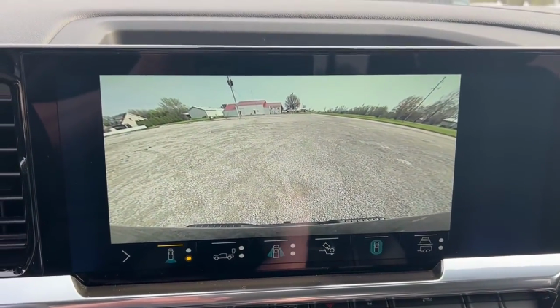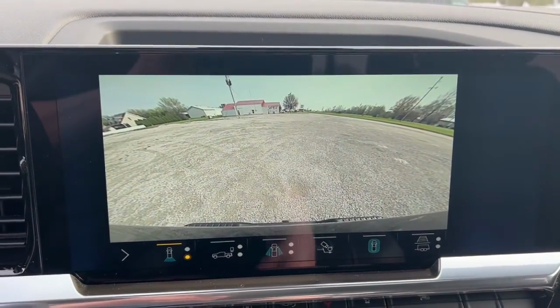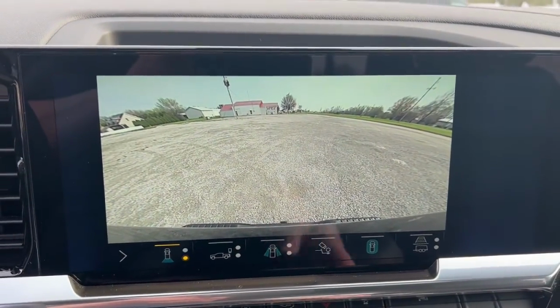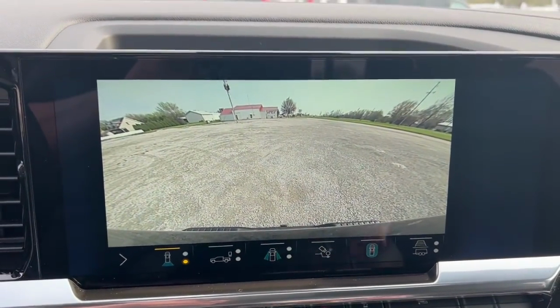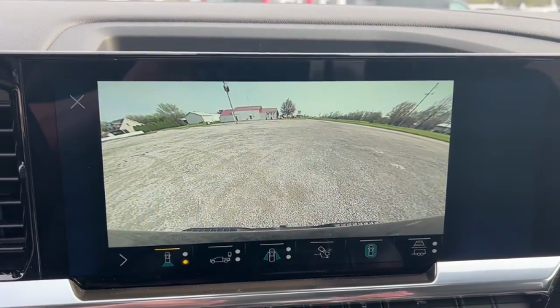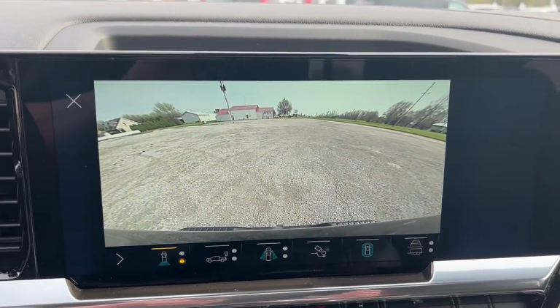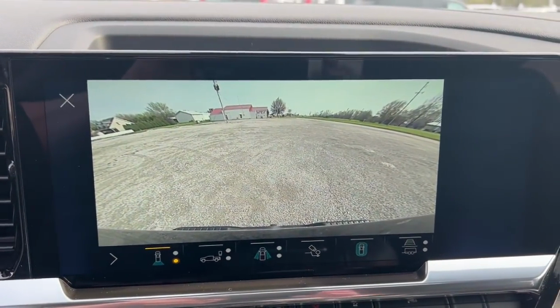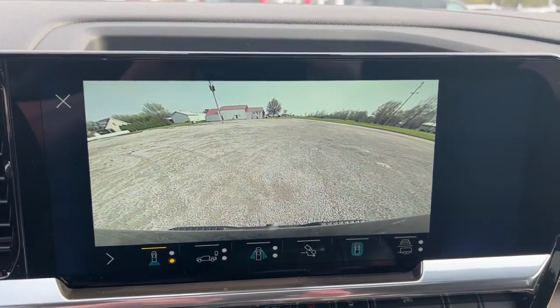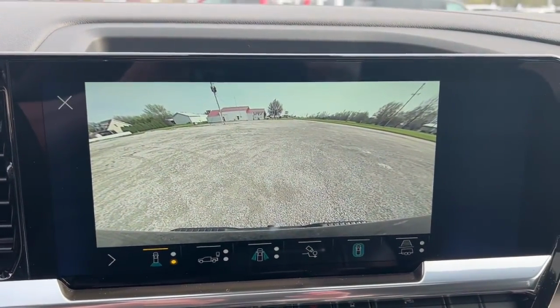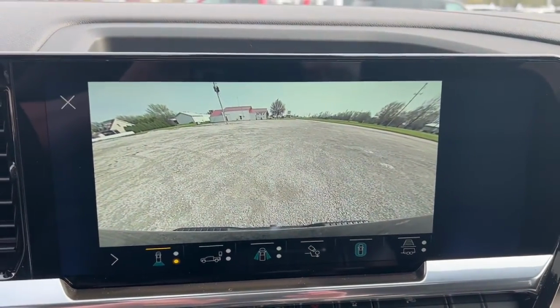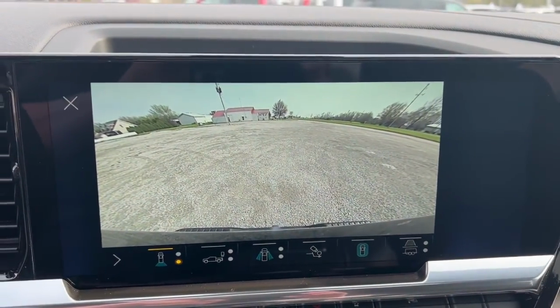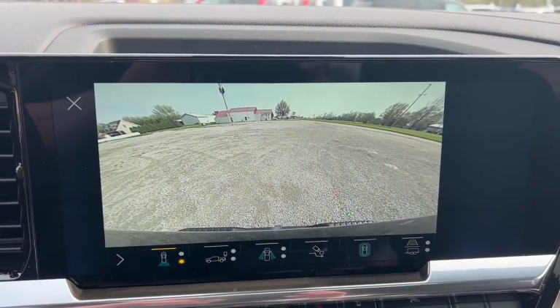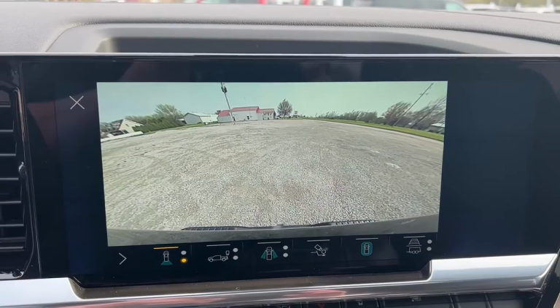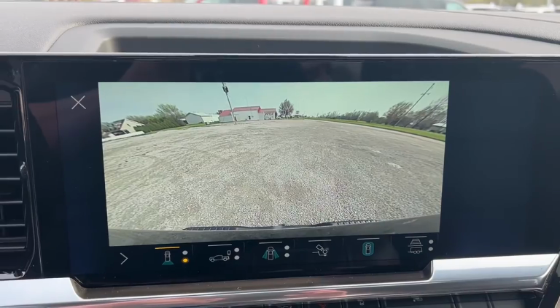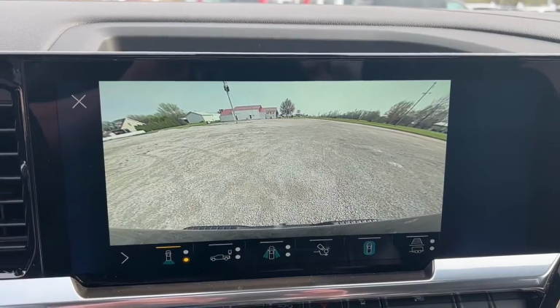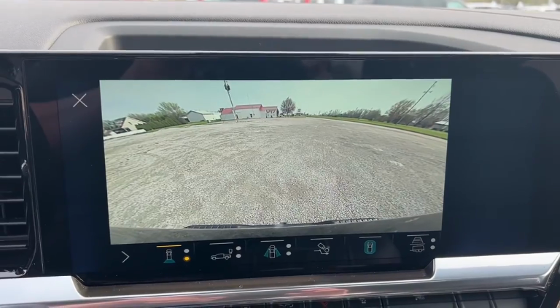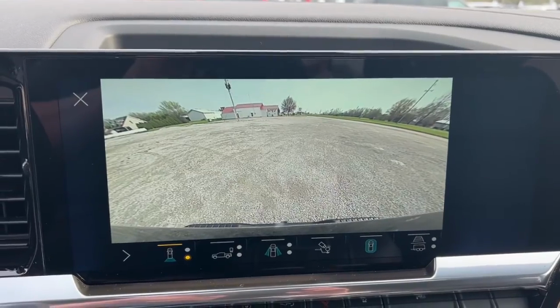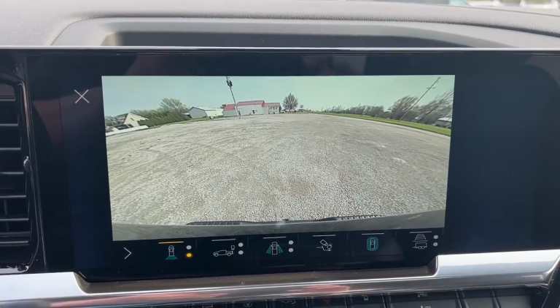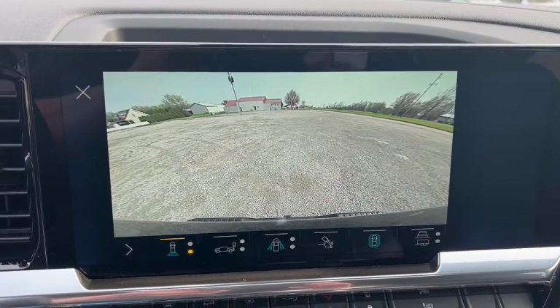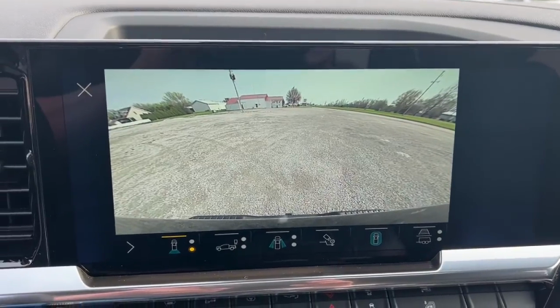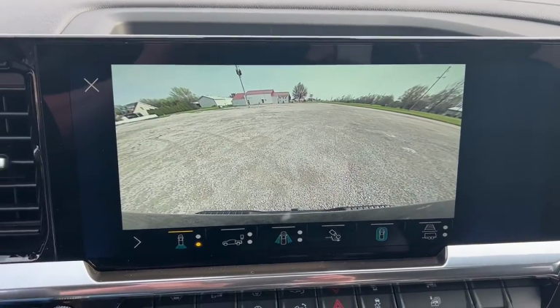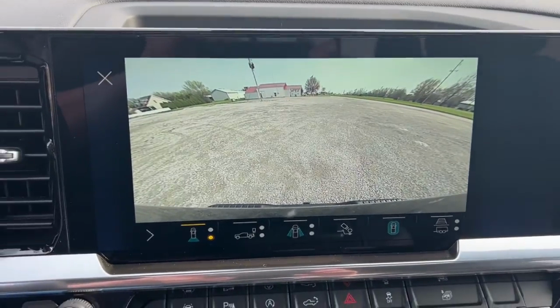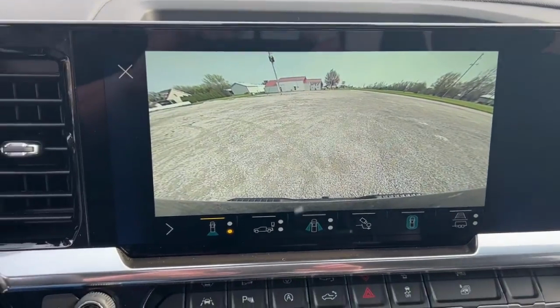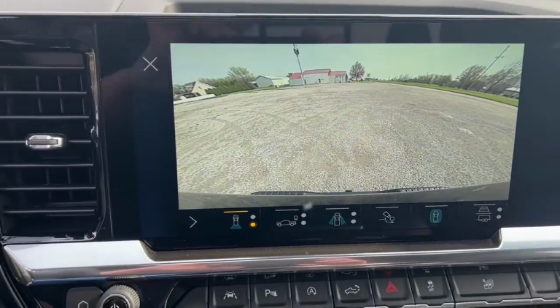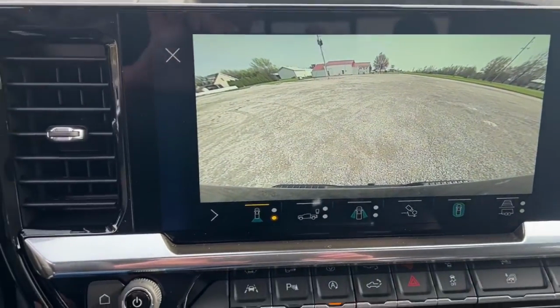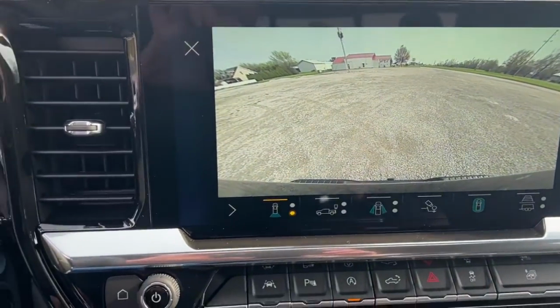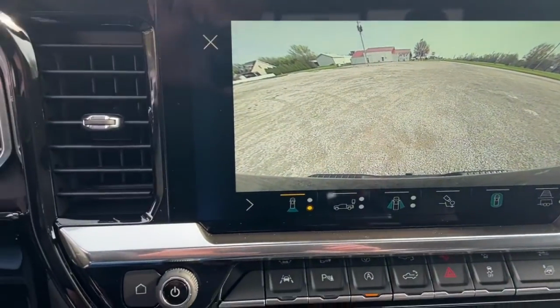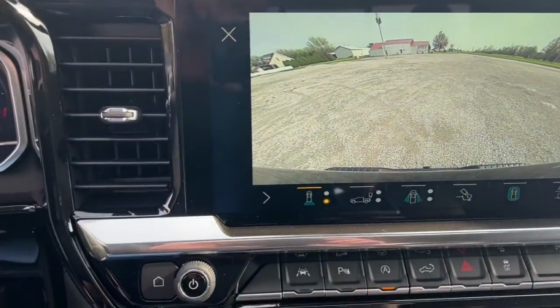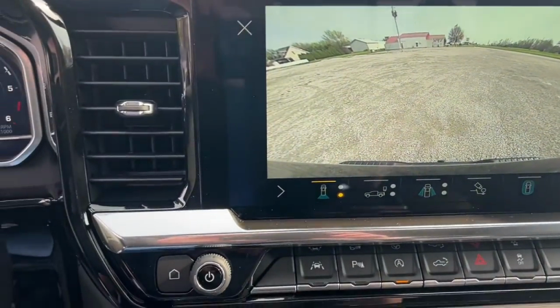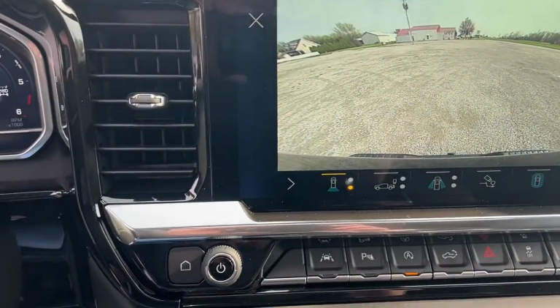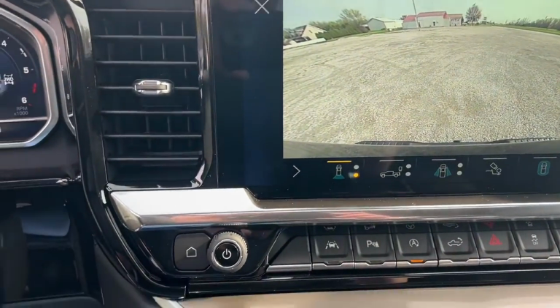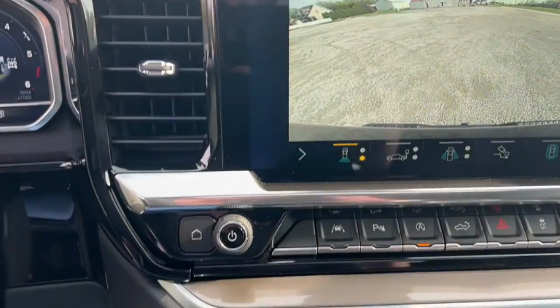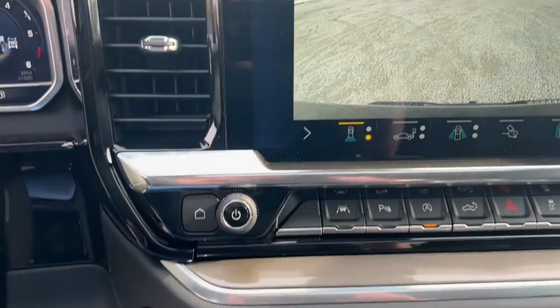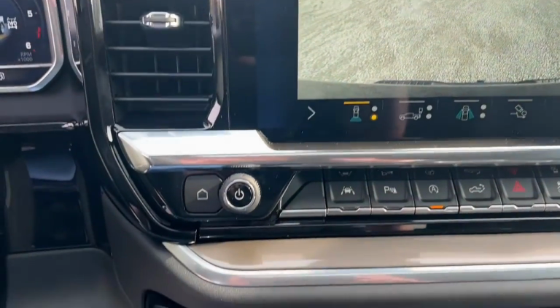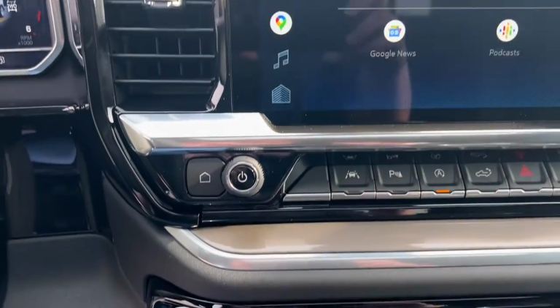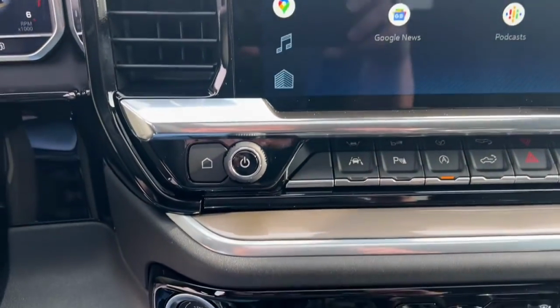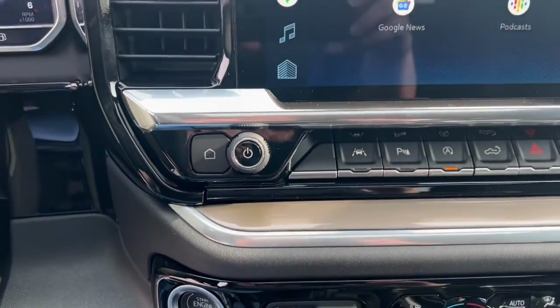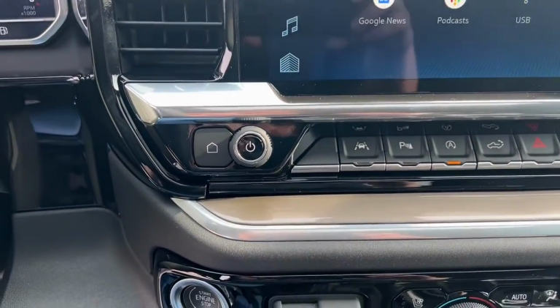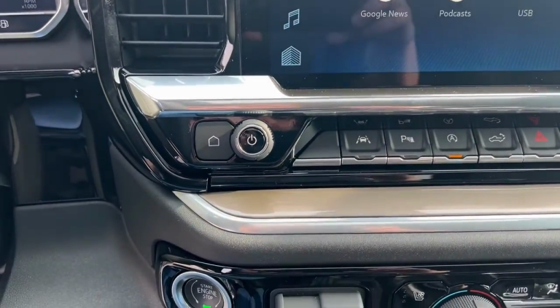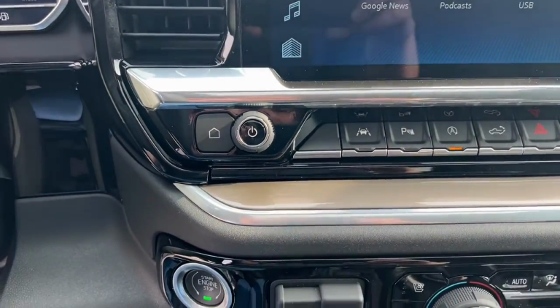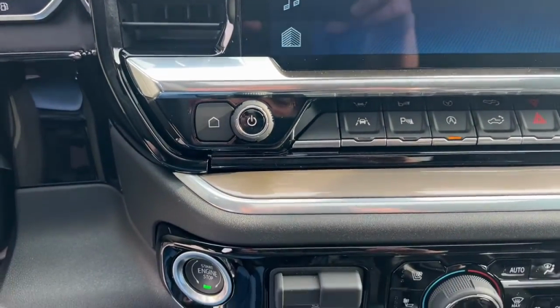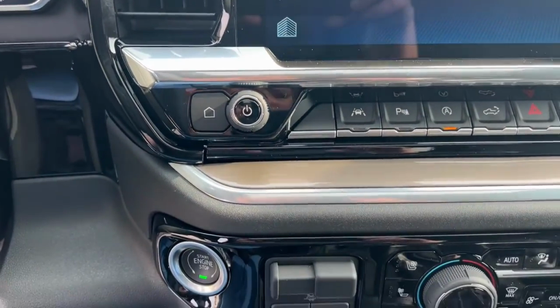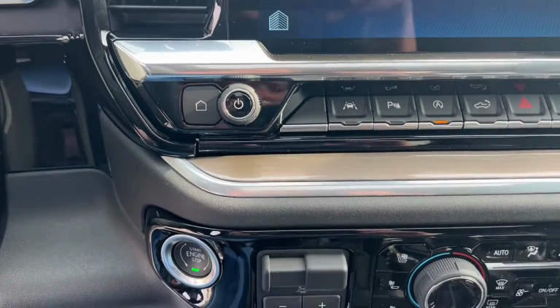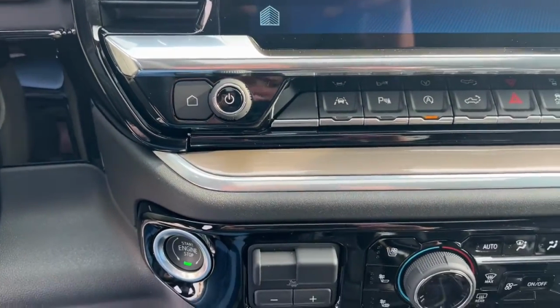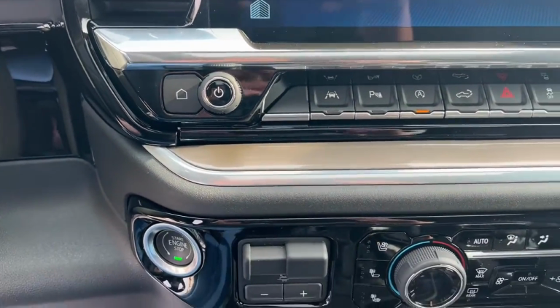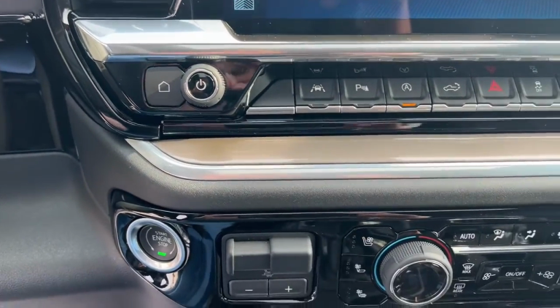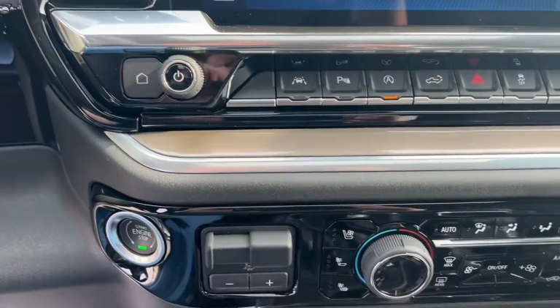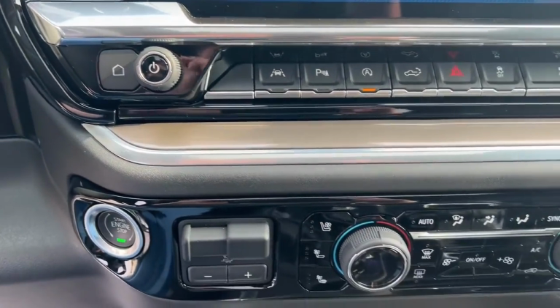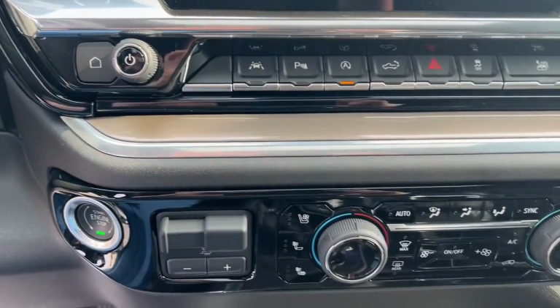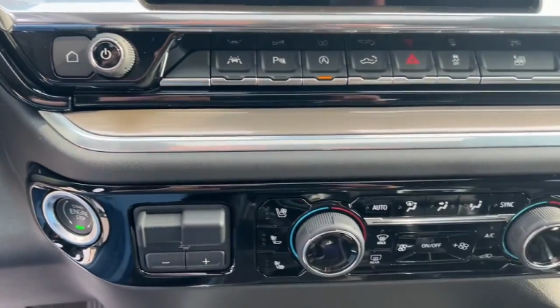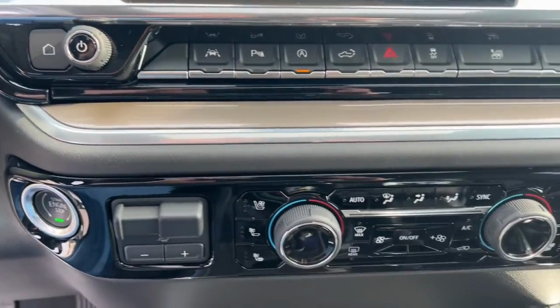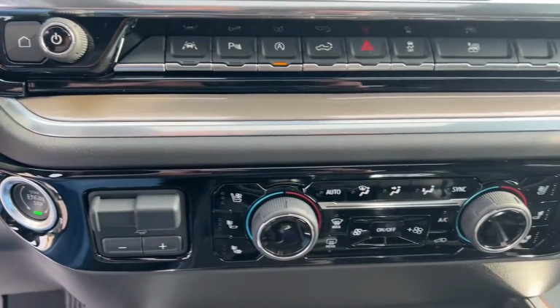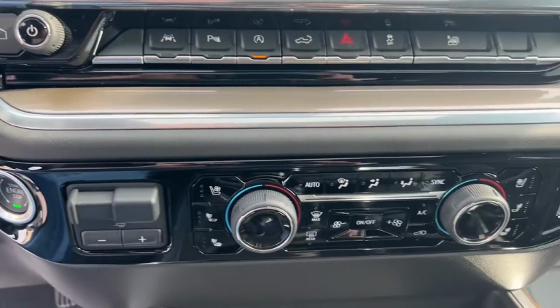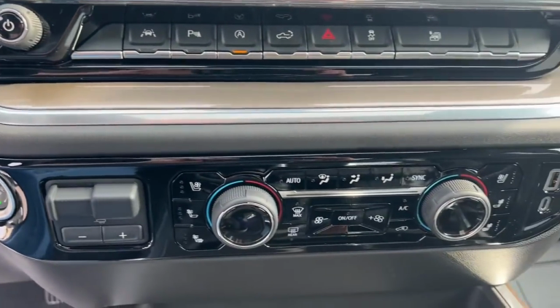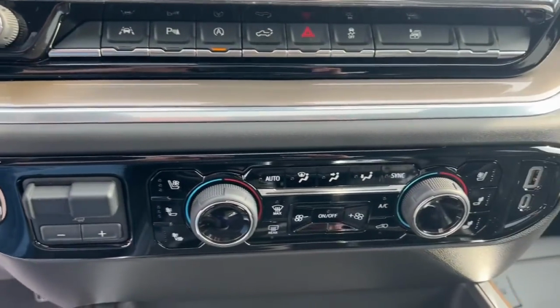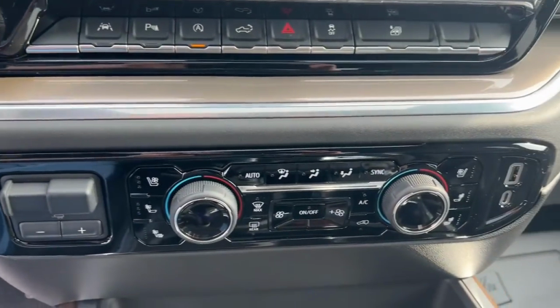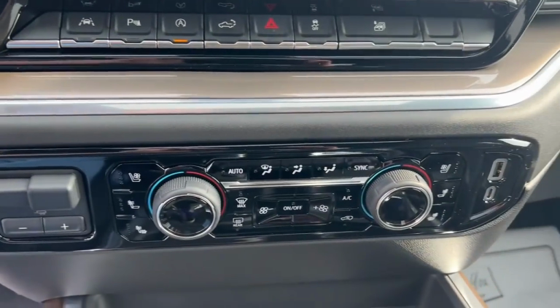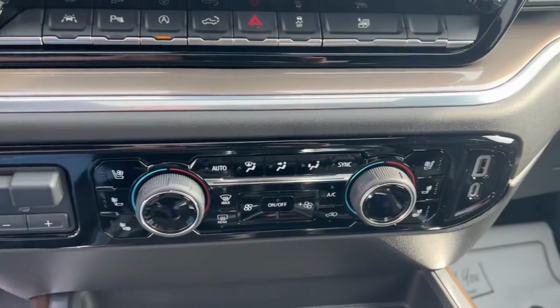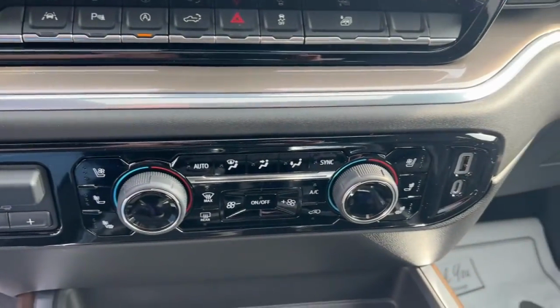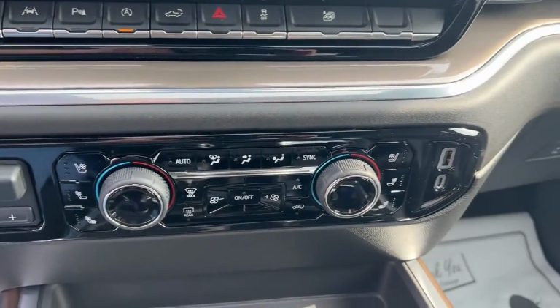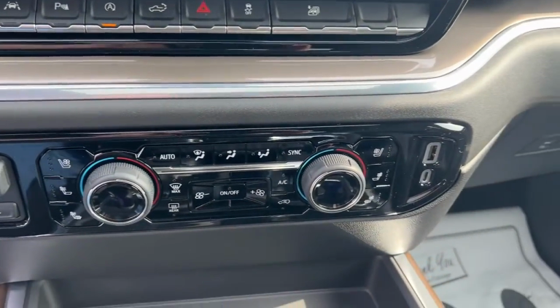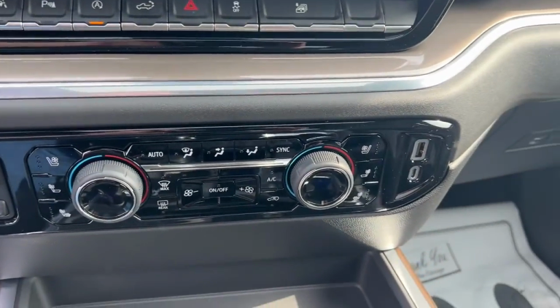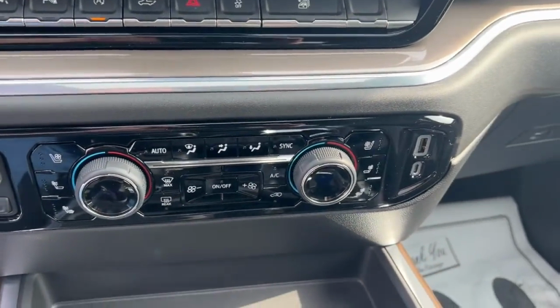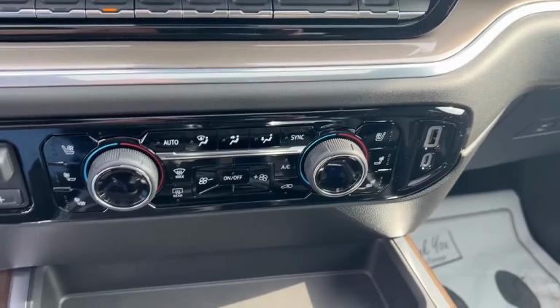Steering wheel audio controls, Wi-Fi hotspot, electronic stability control, seat memory.